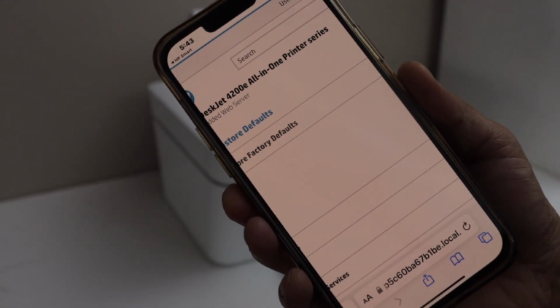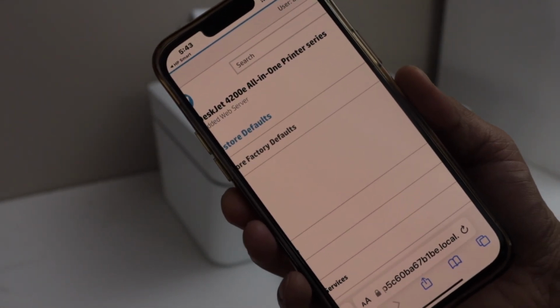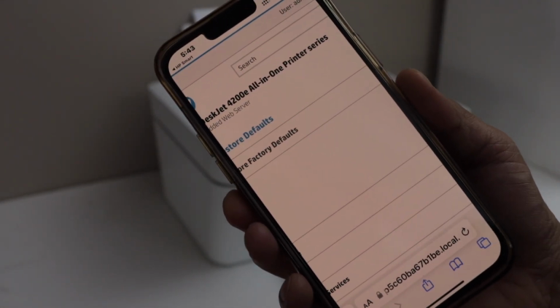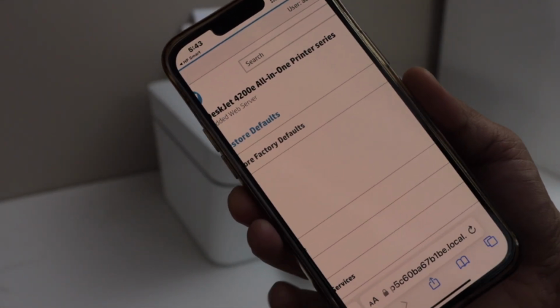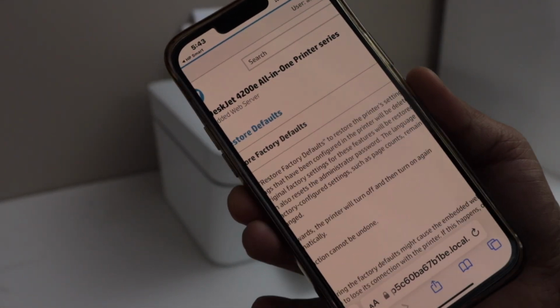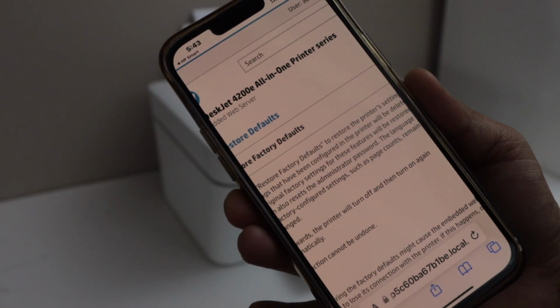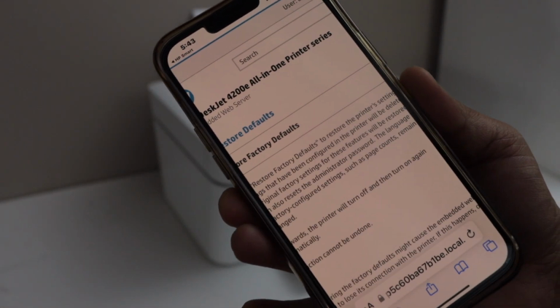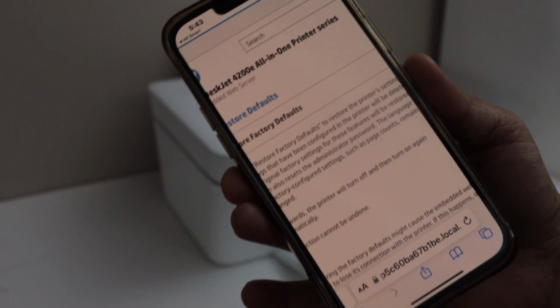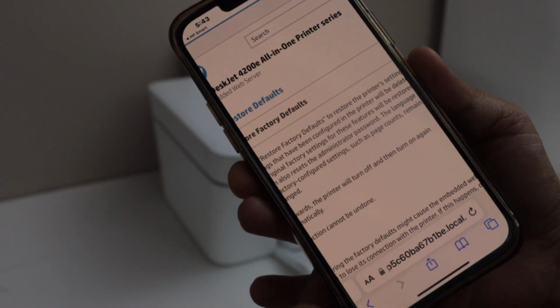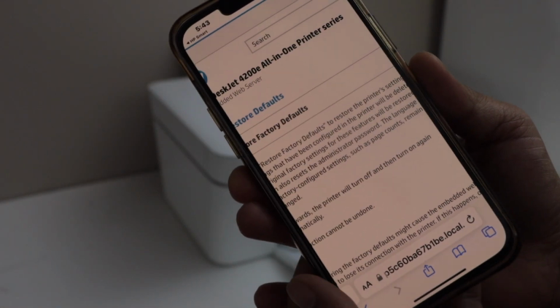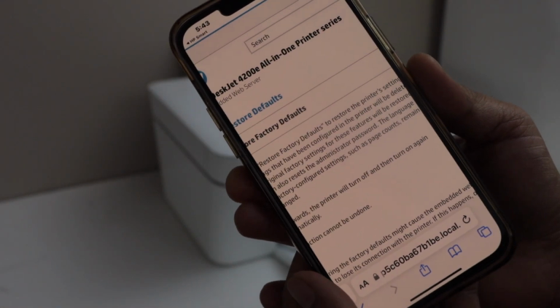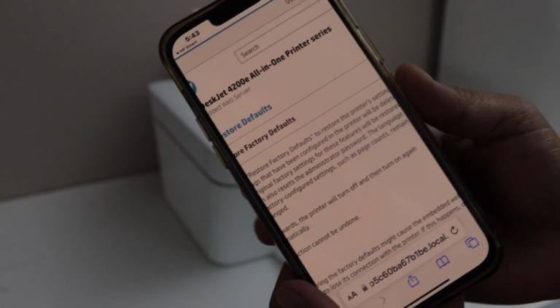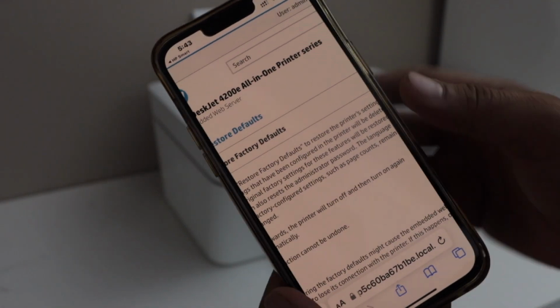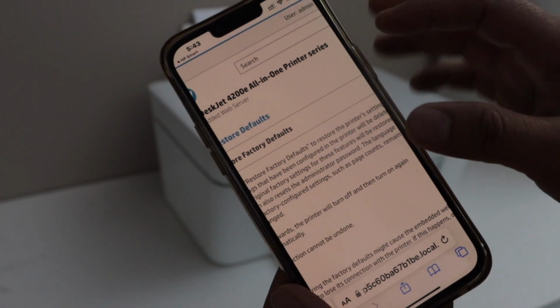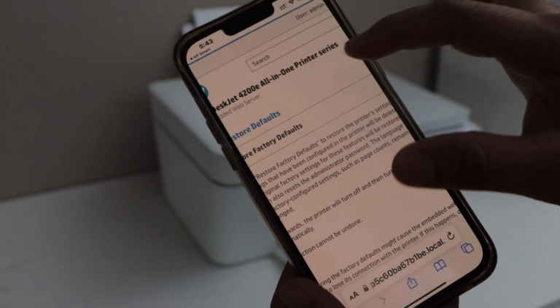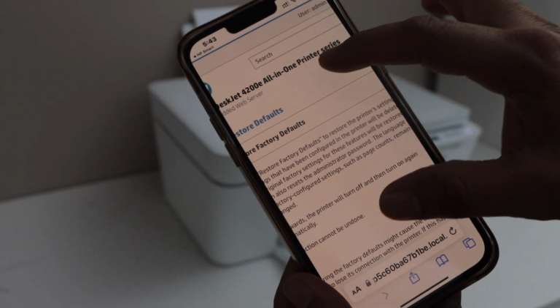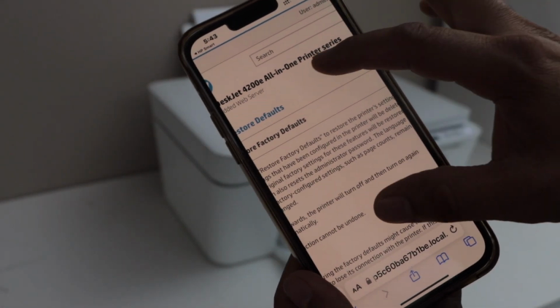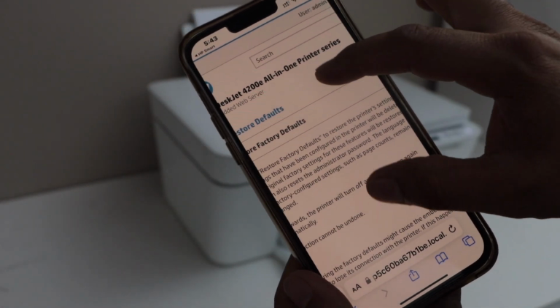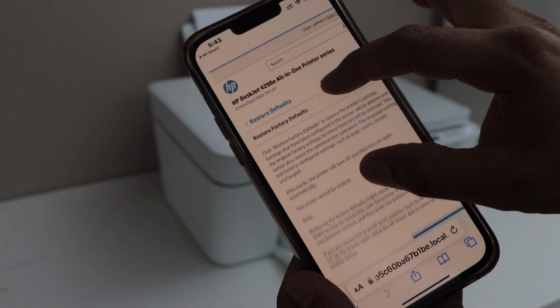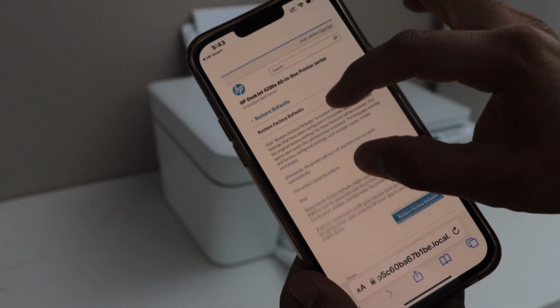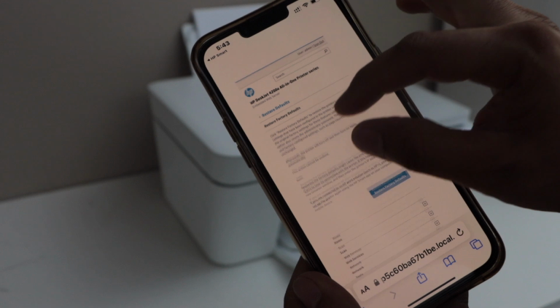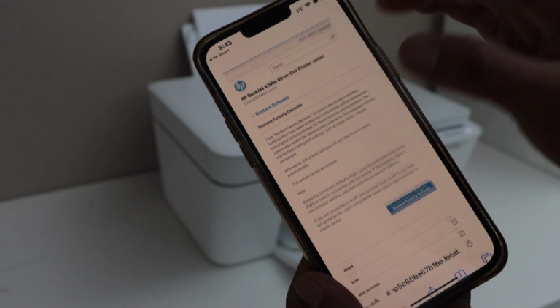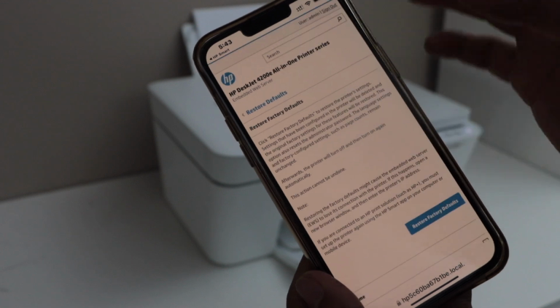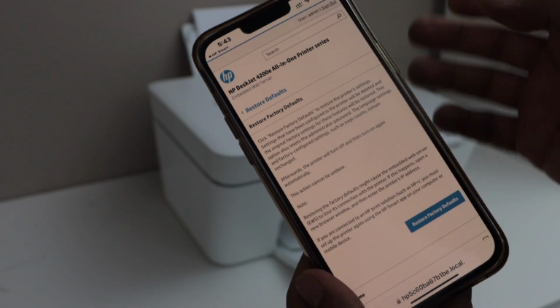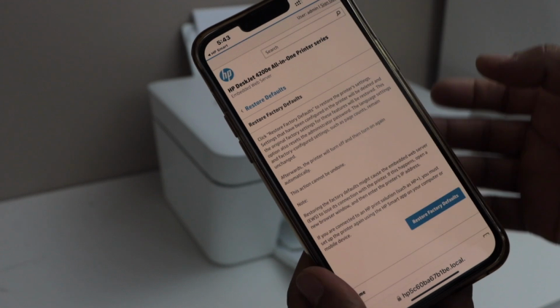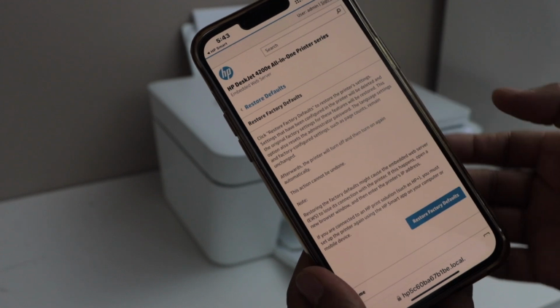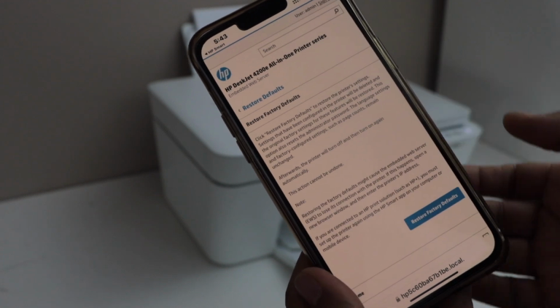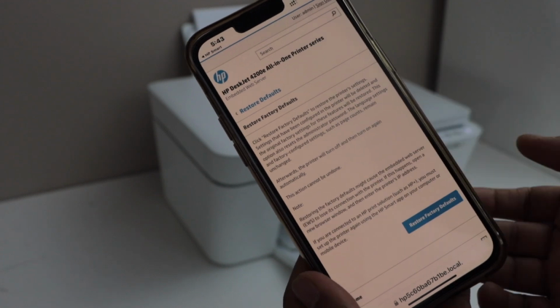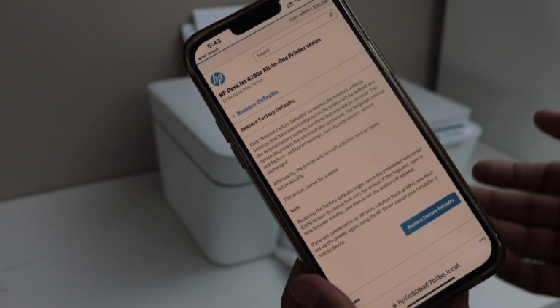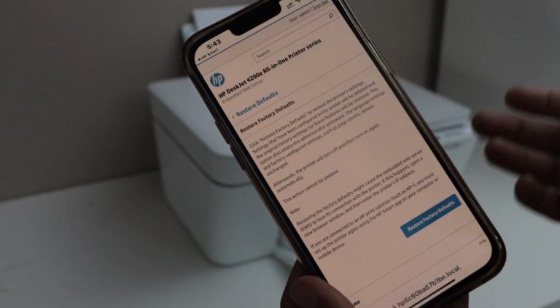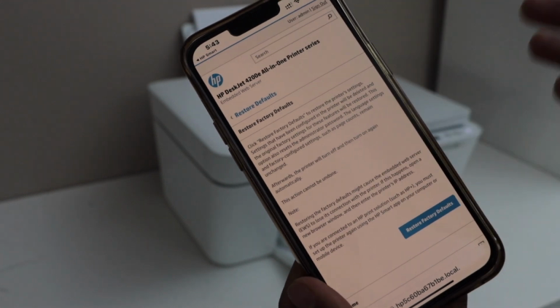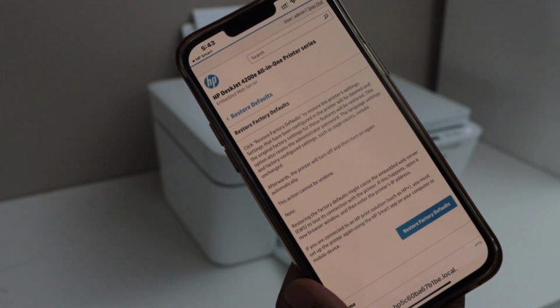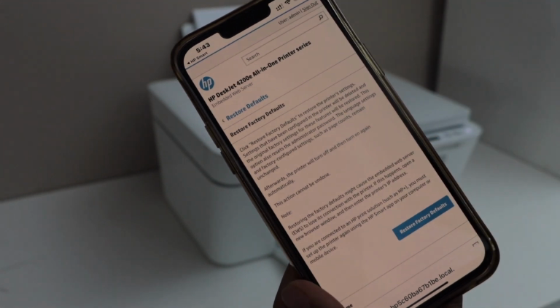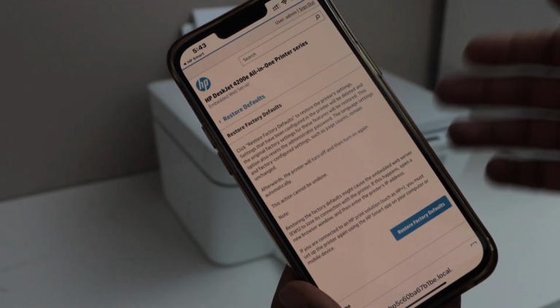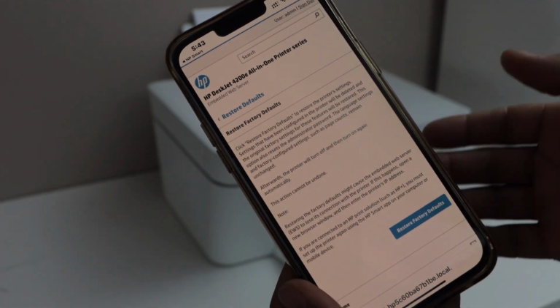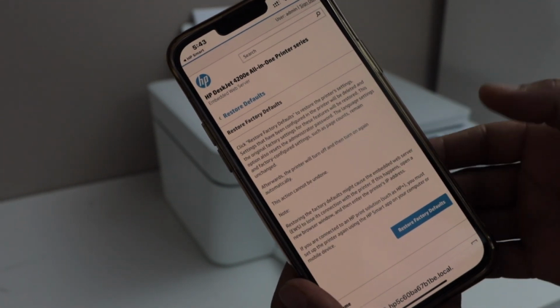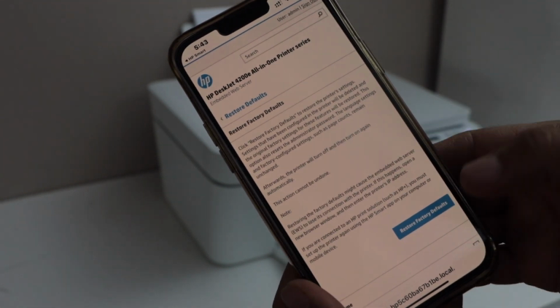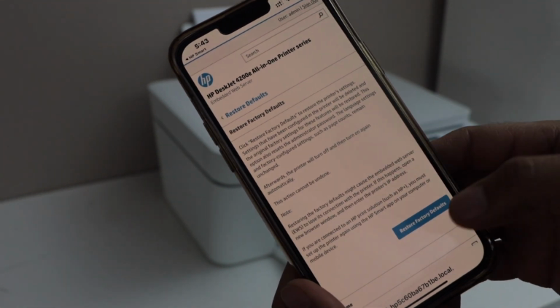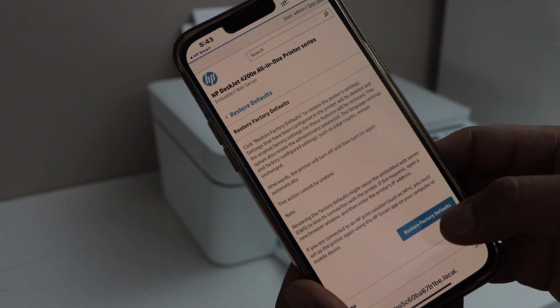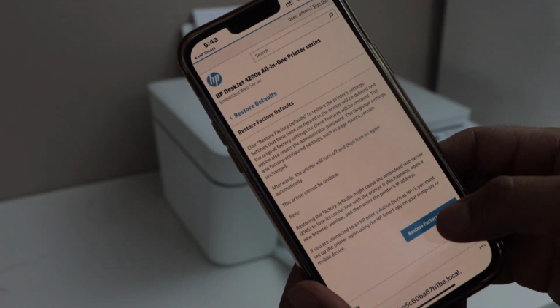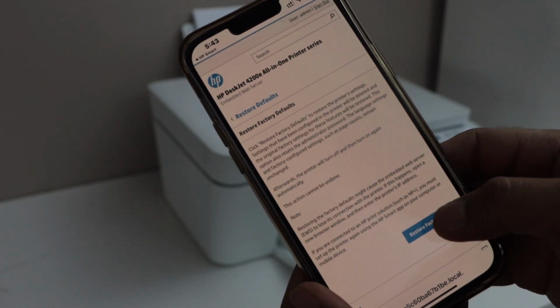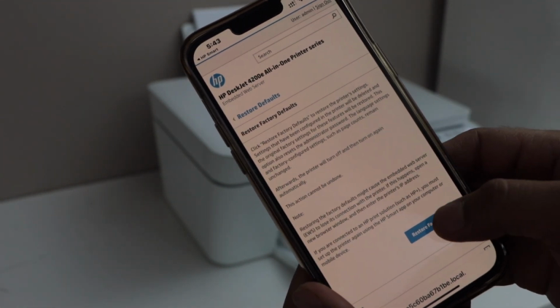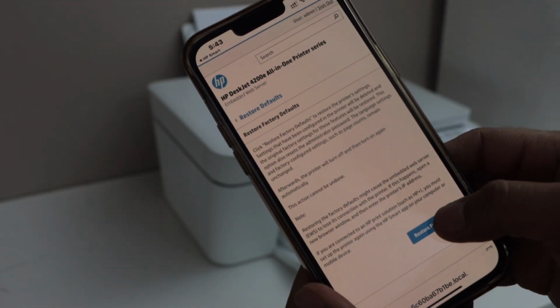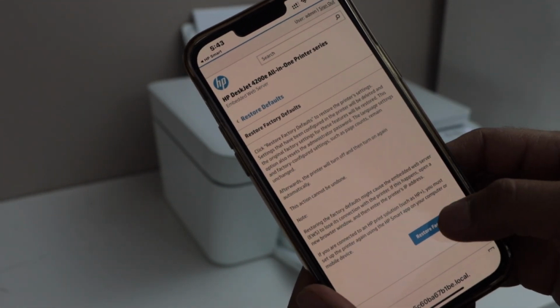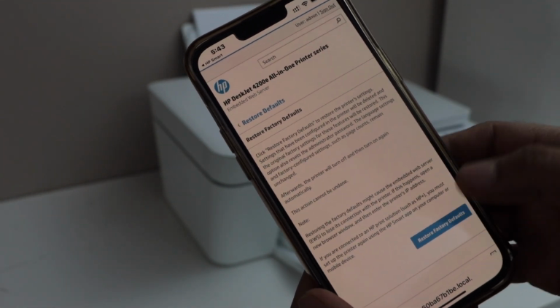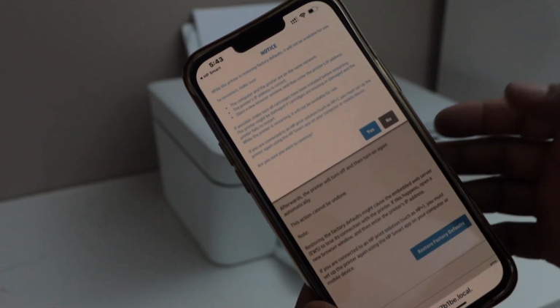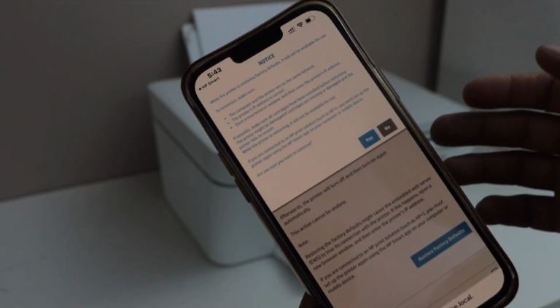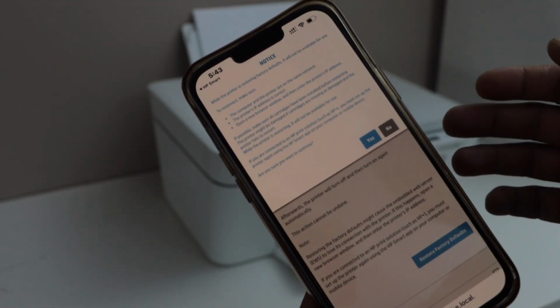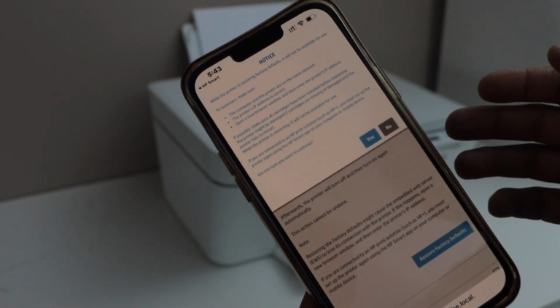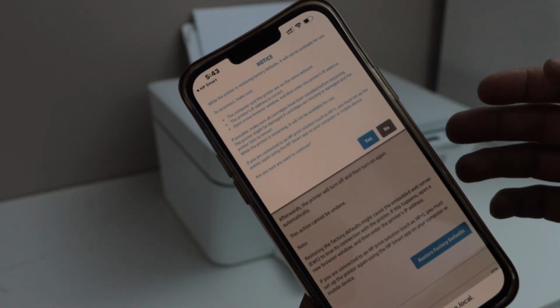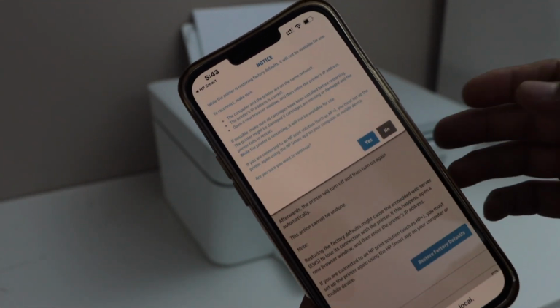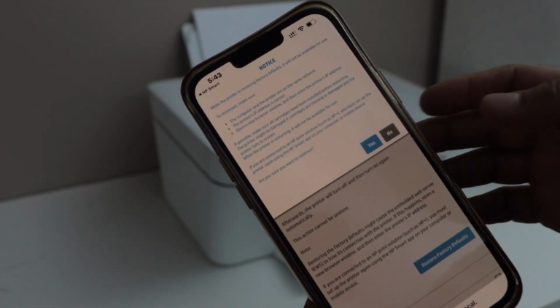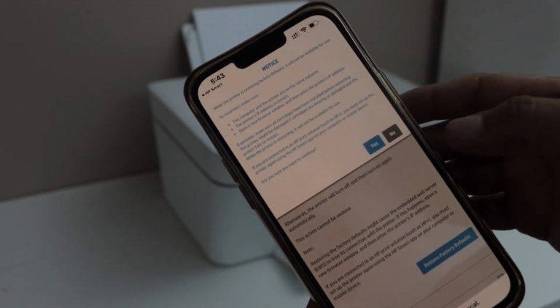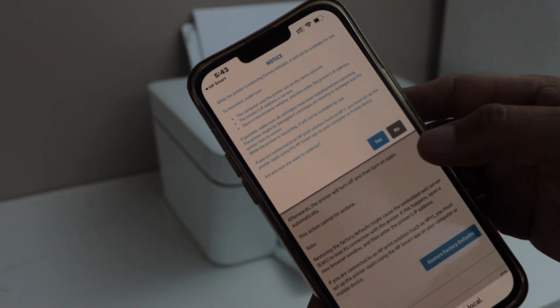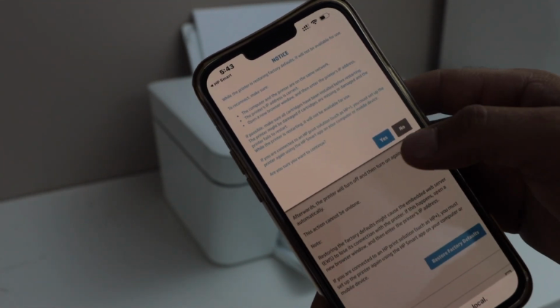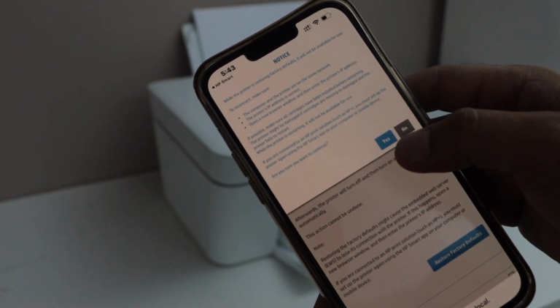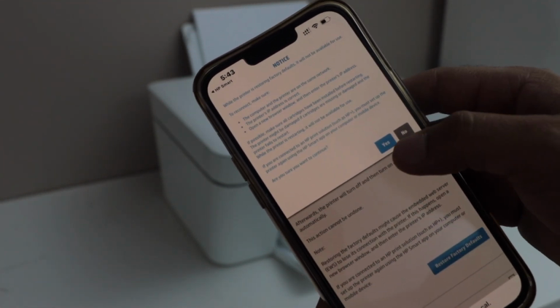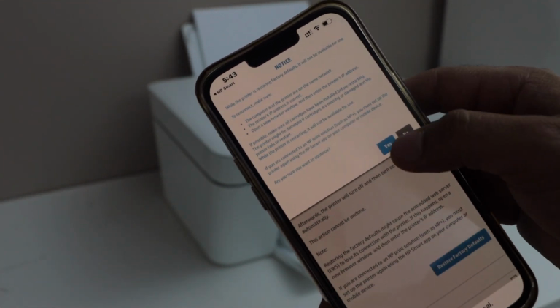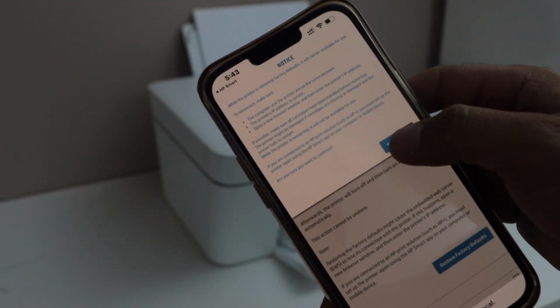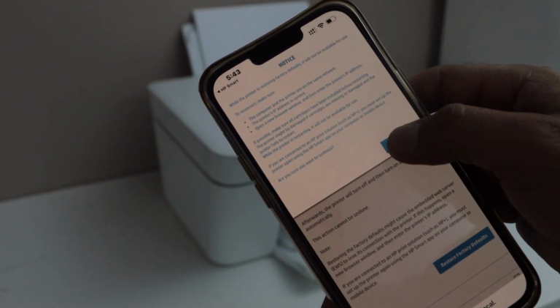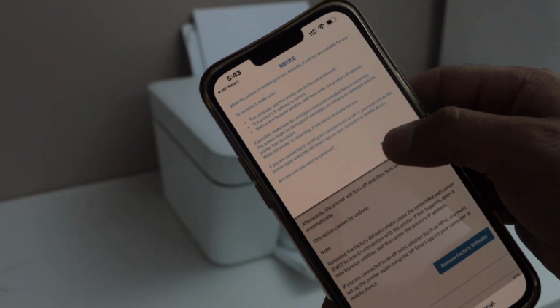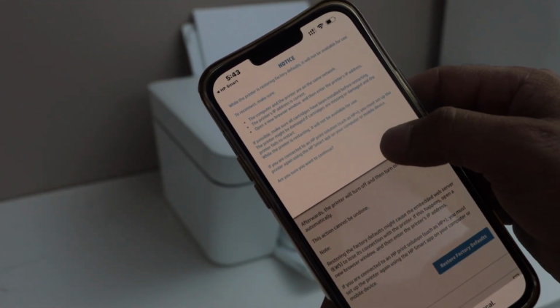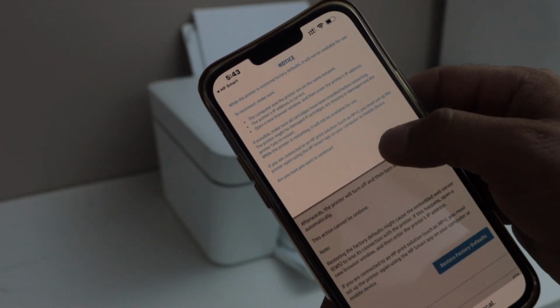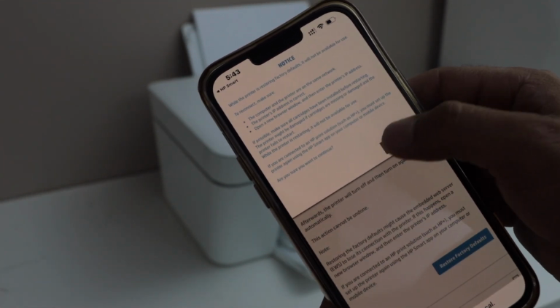On the next screen, we have to give the final confirmation. Click on Restore Factory Defaults and confirm Yes.